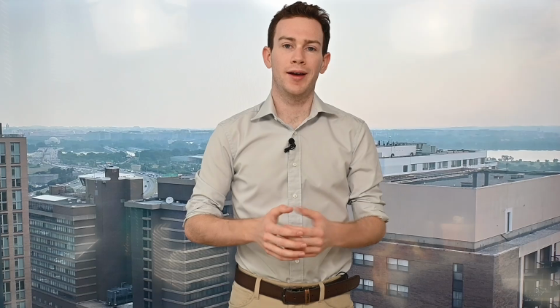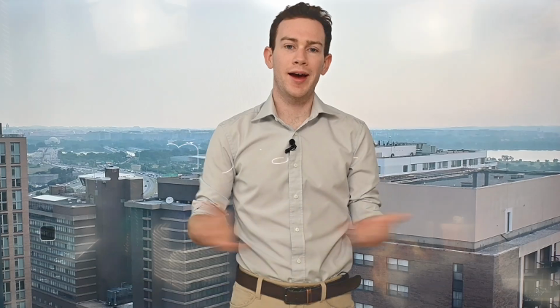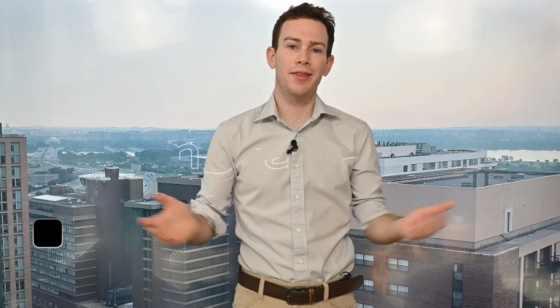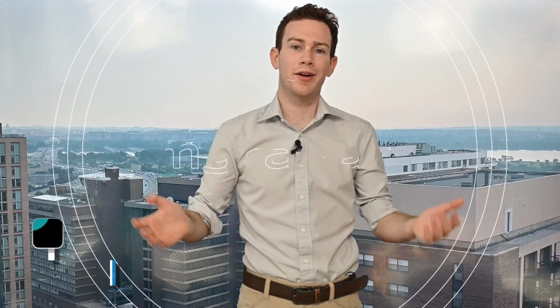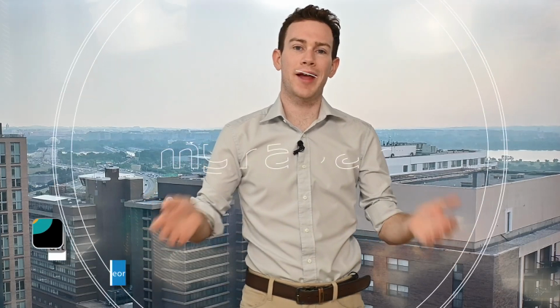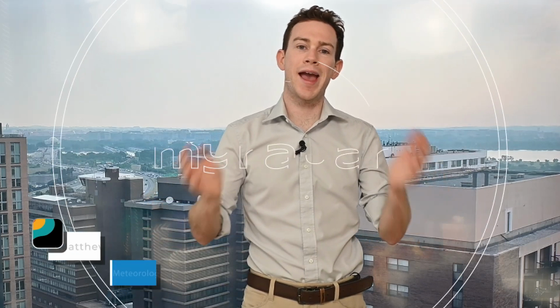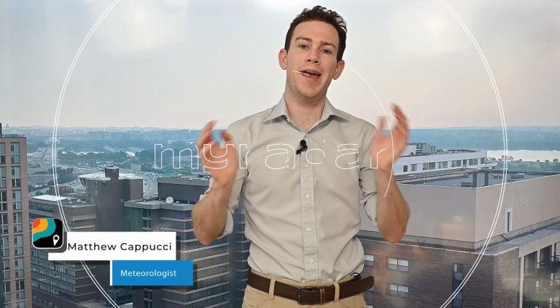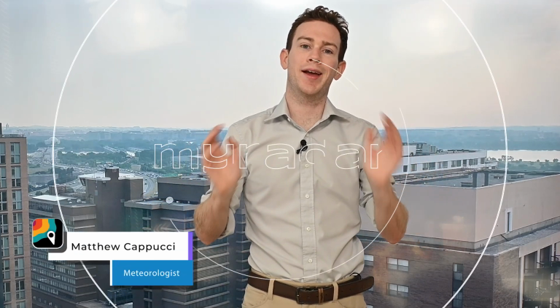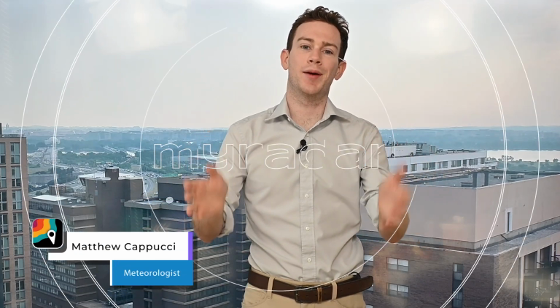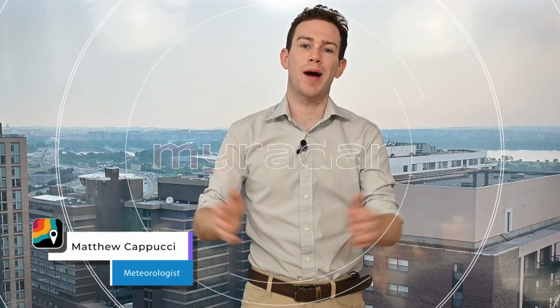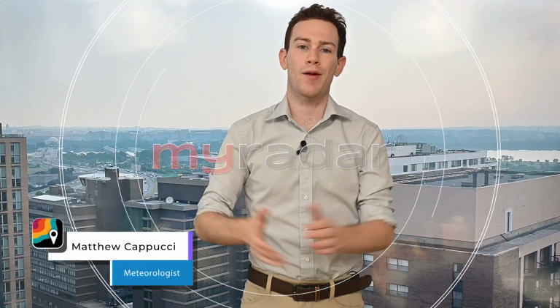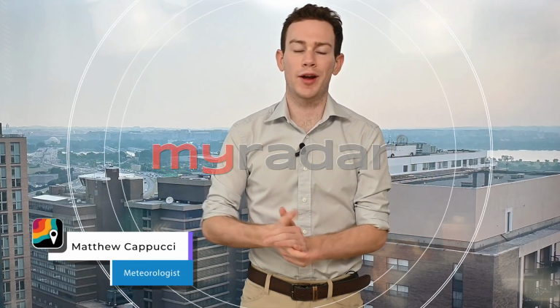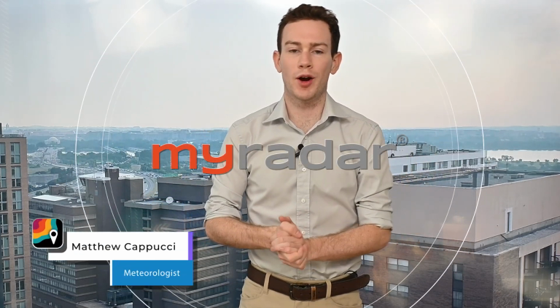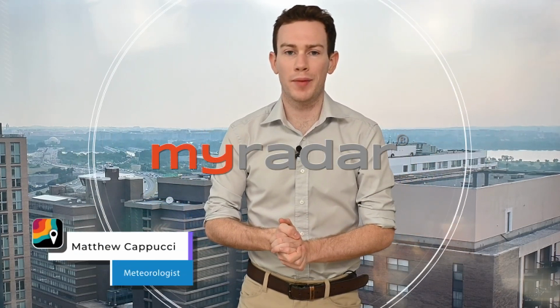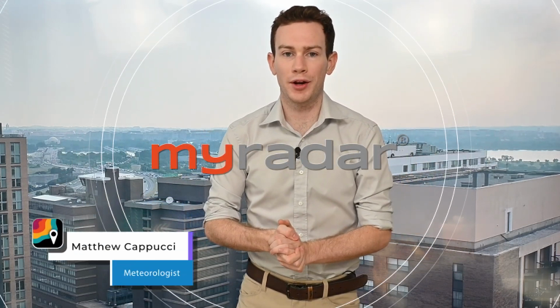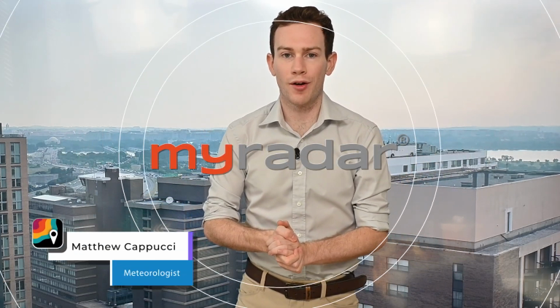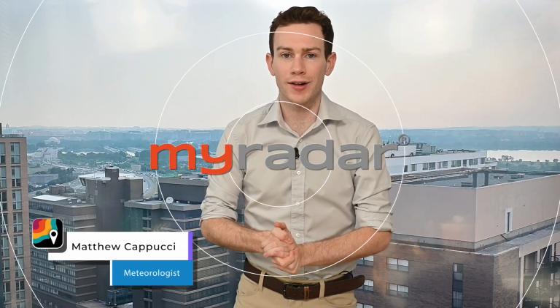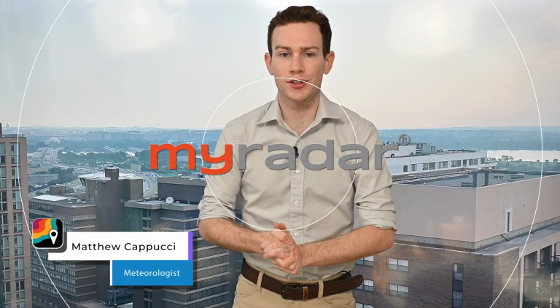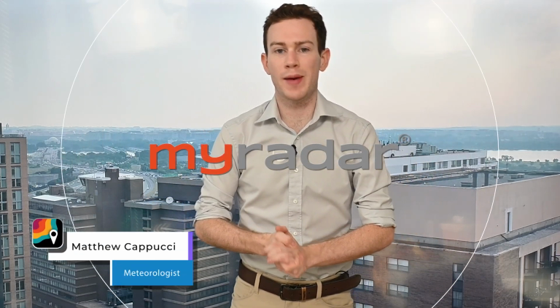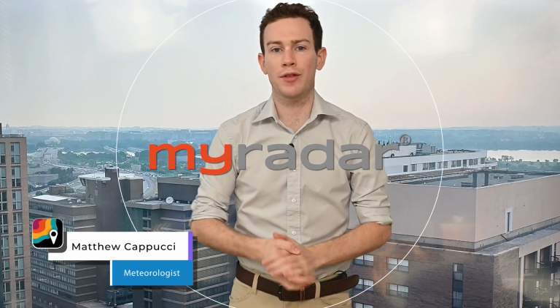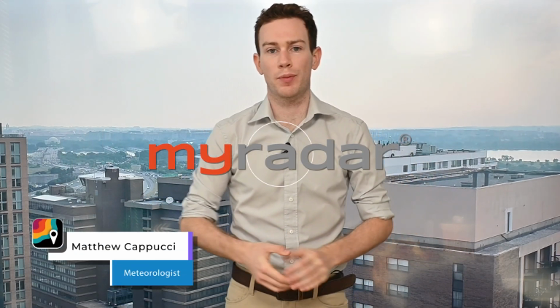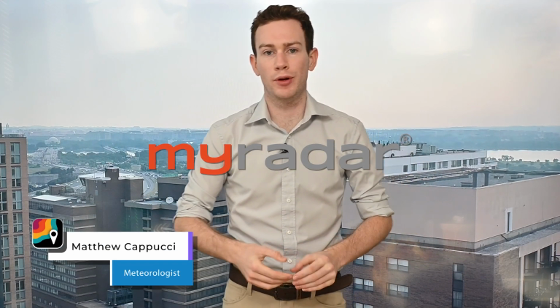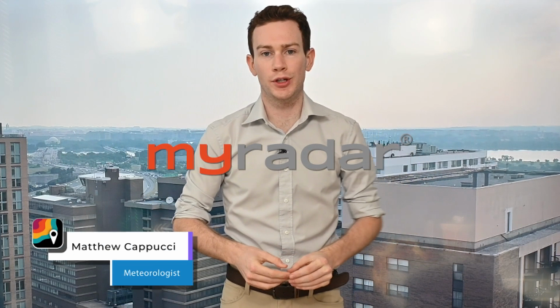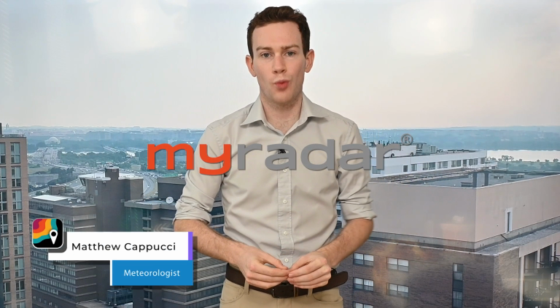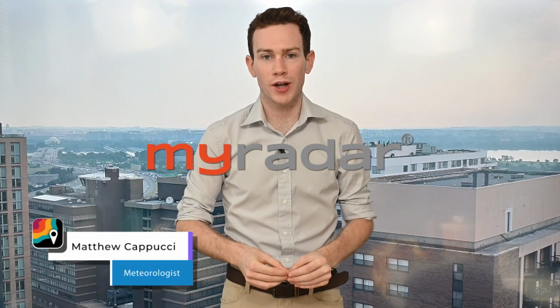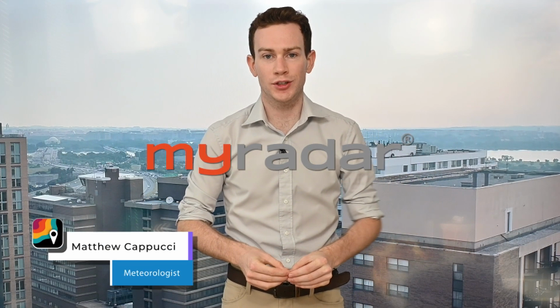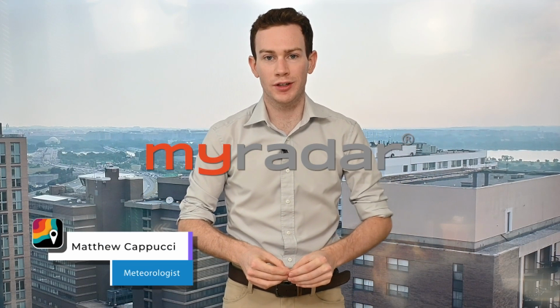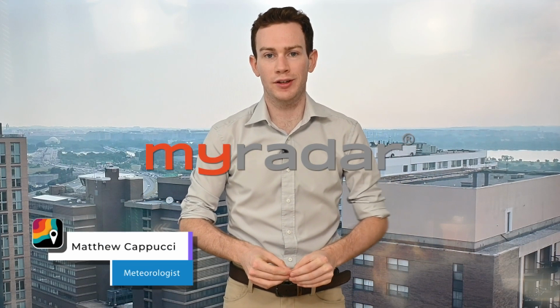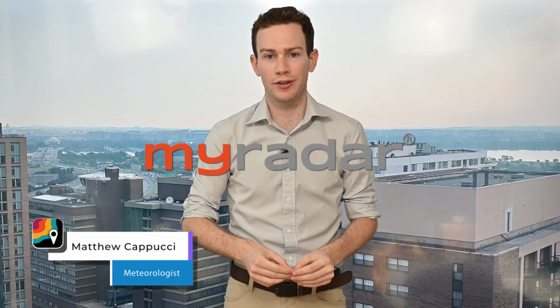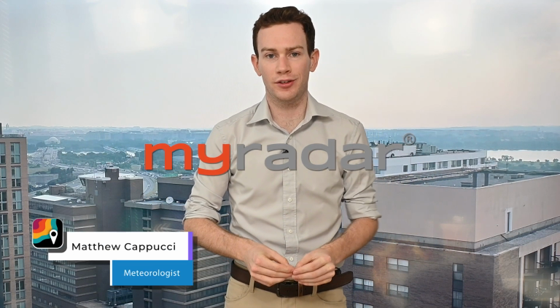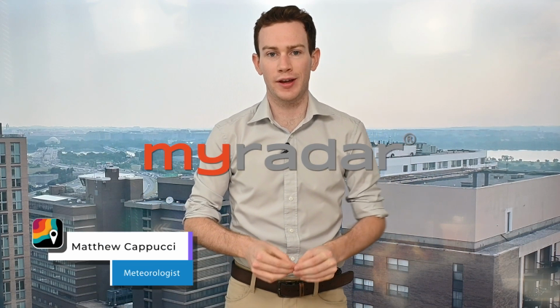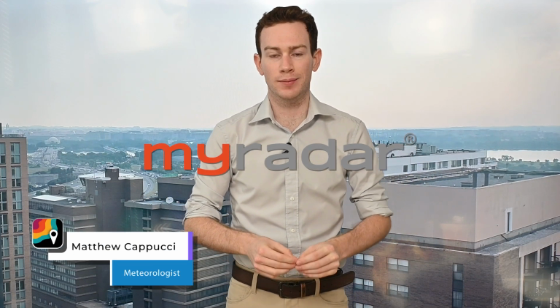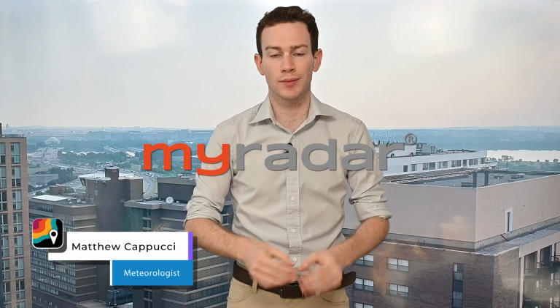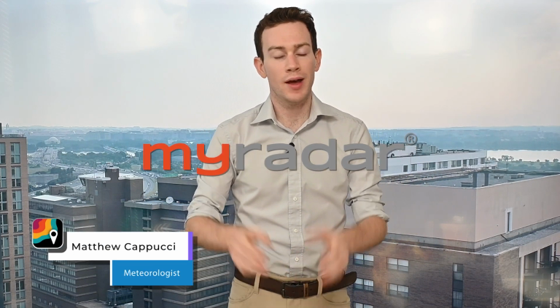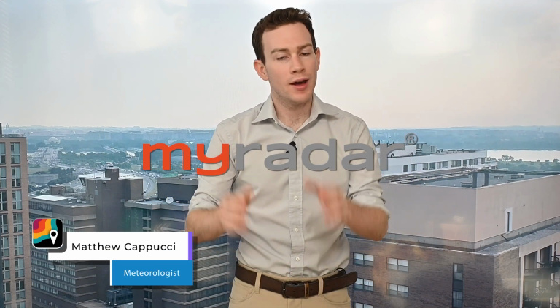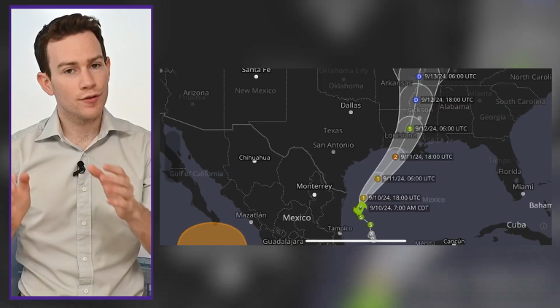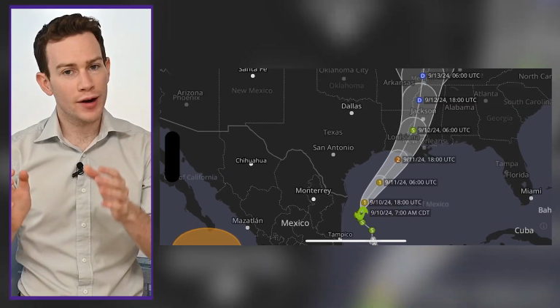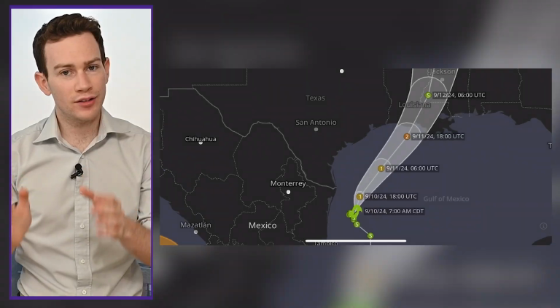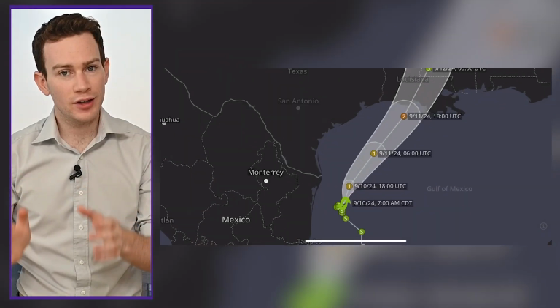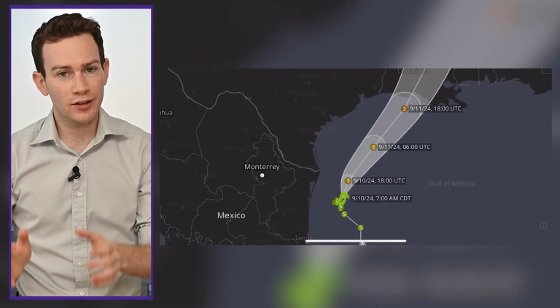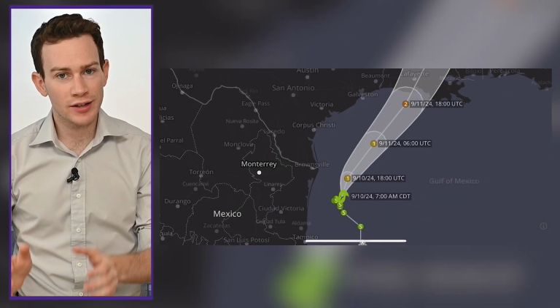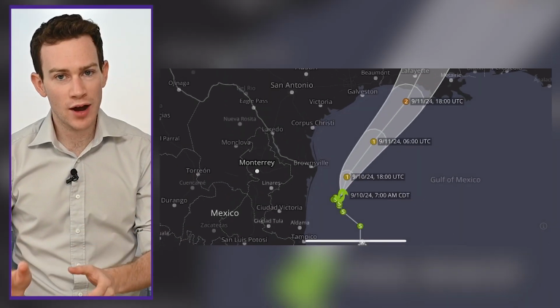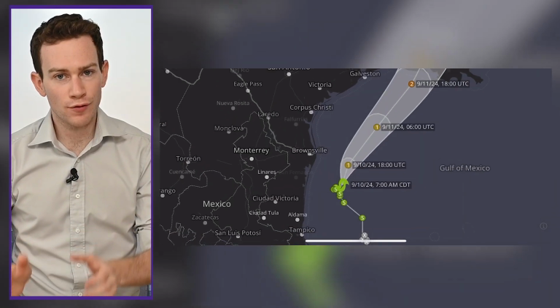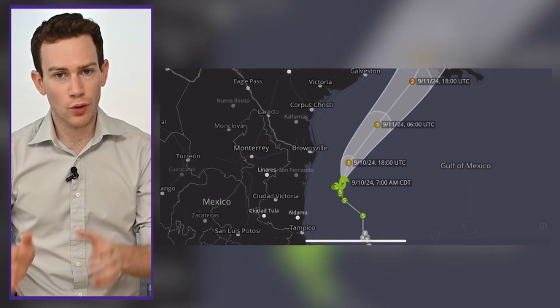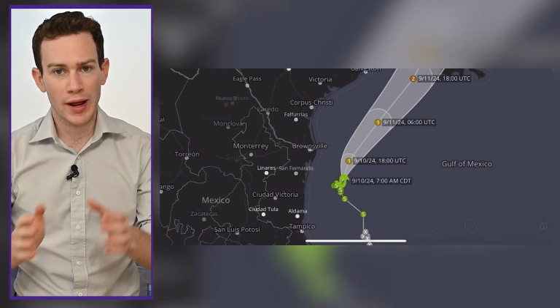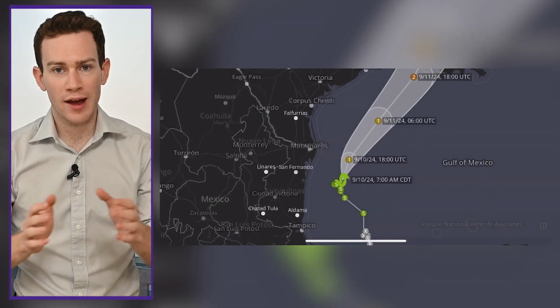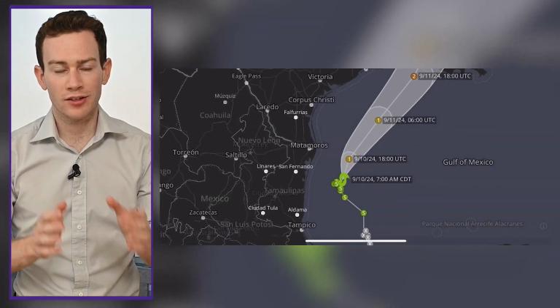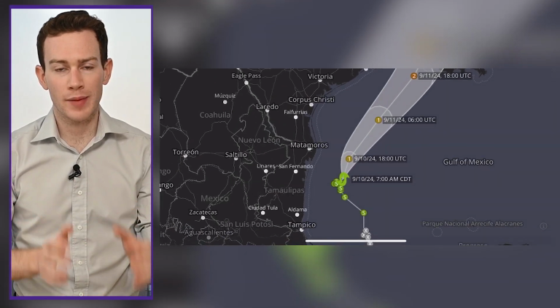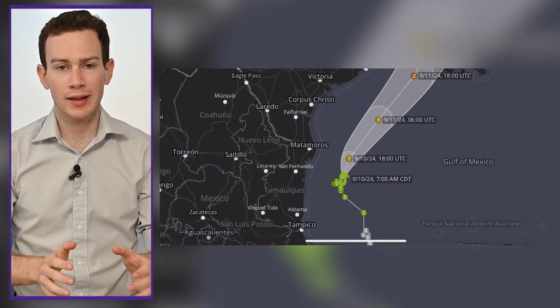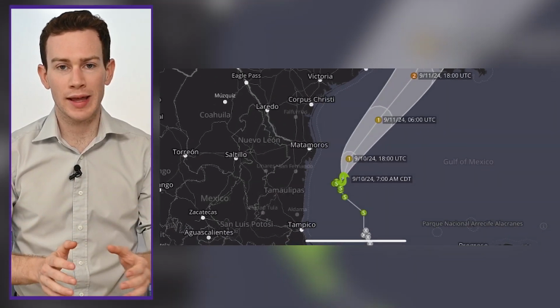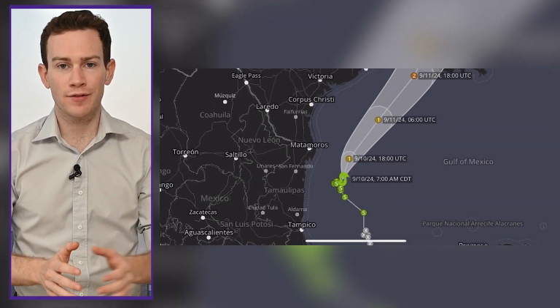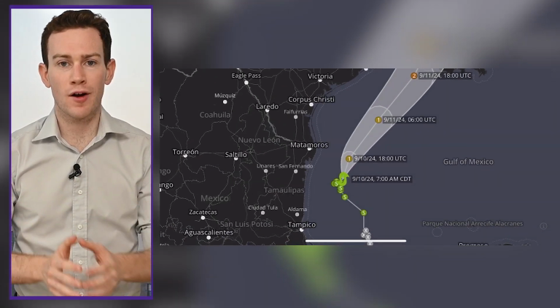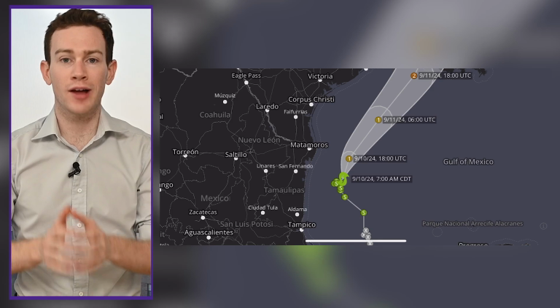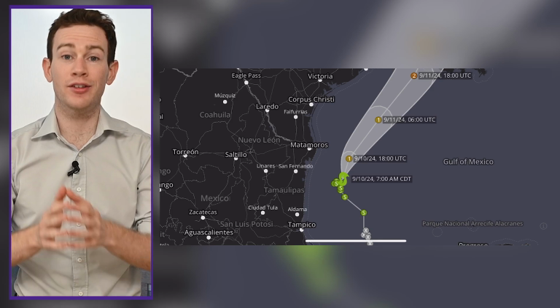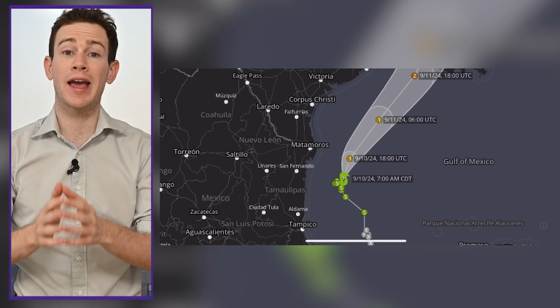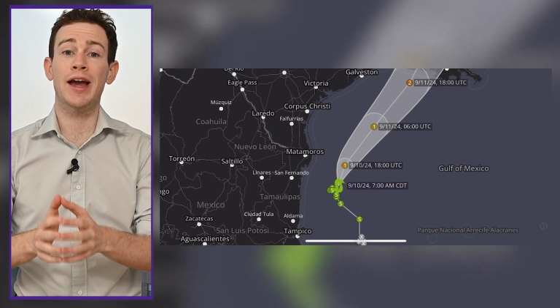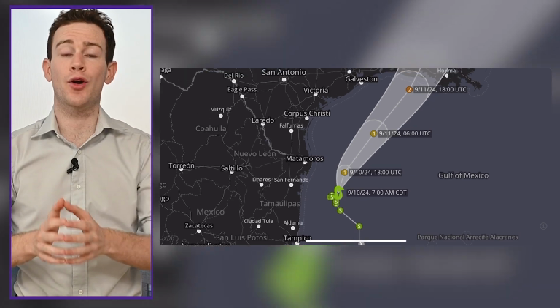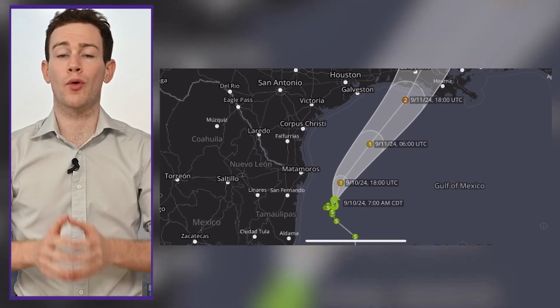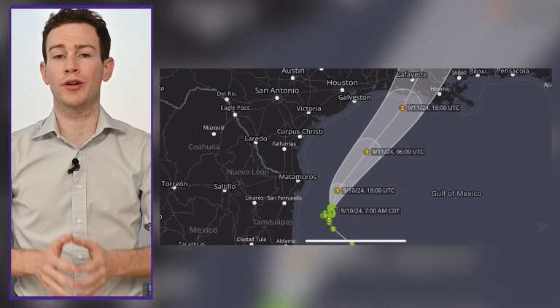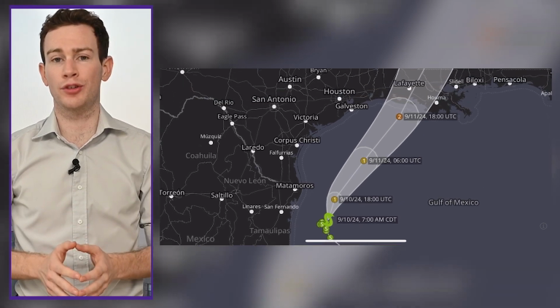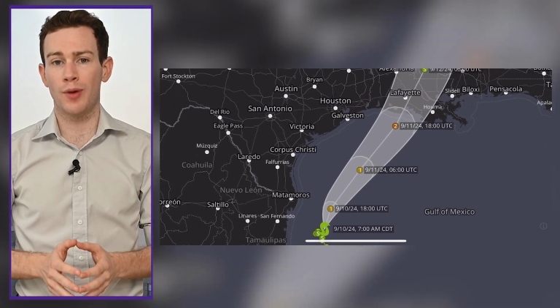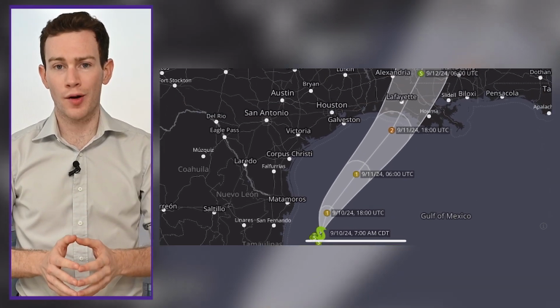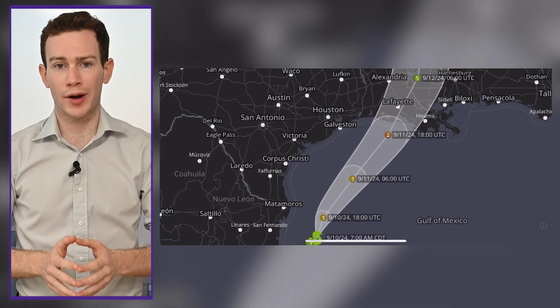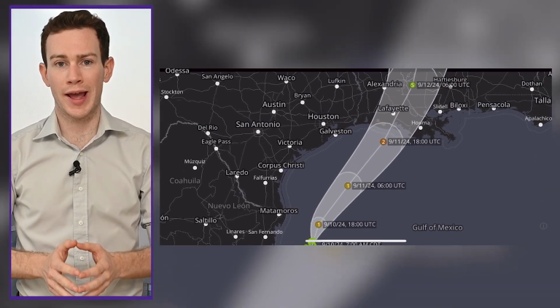Hey there, gang. I'm MyRadar meteorologist Matthew Capucci in Washington, D.C. Francine is now forecast to make landfall as a Category 2 hurricane.